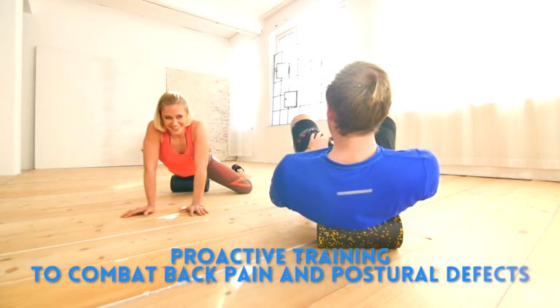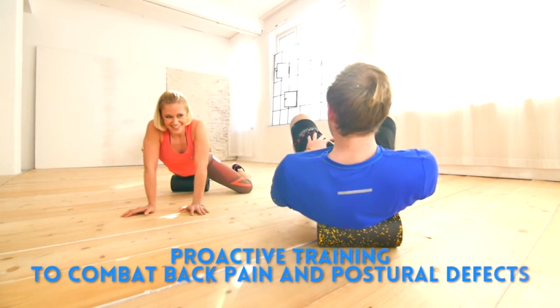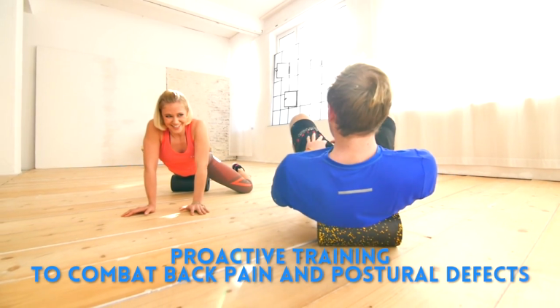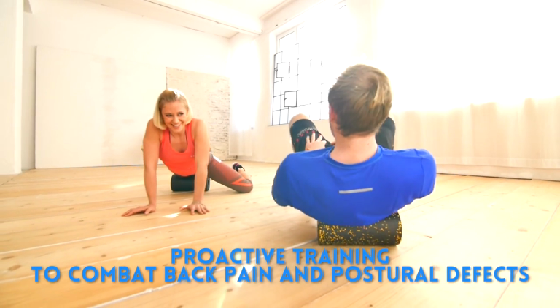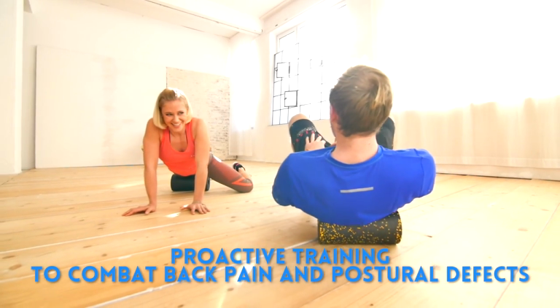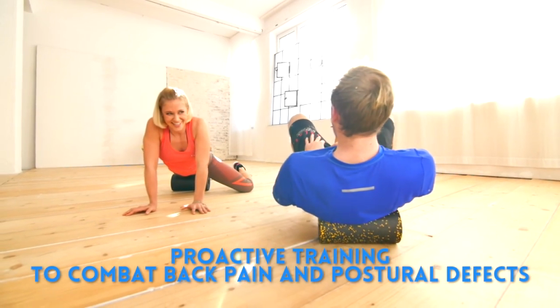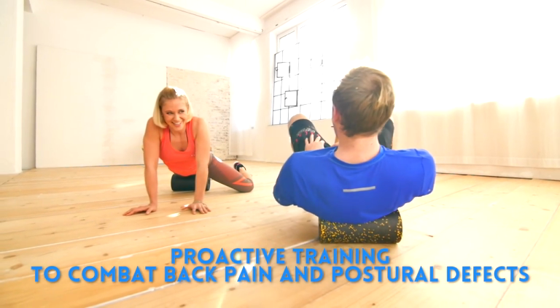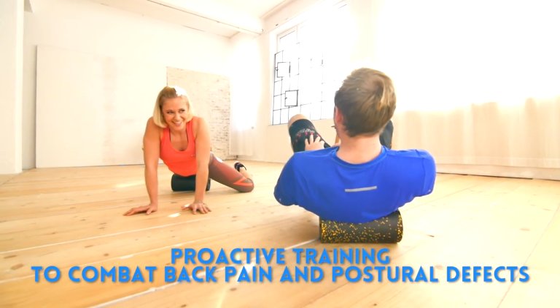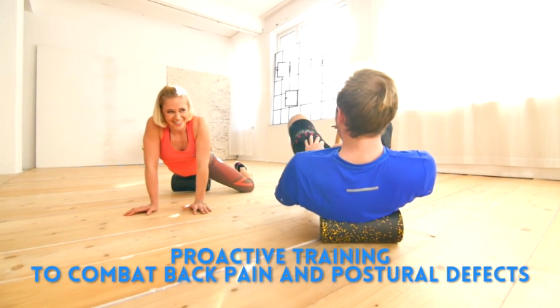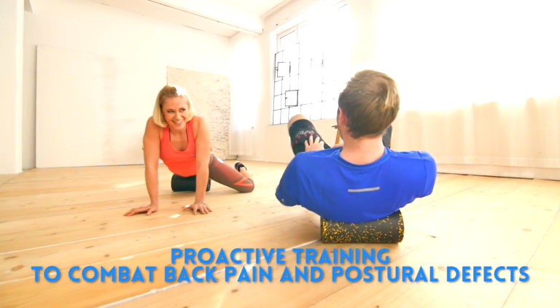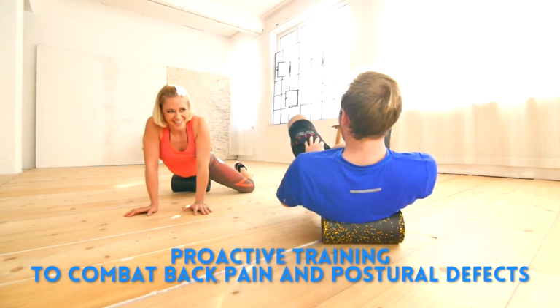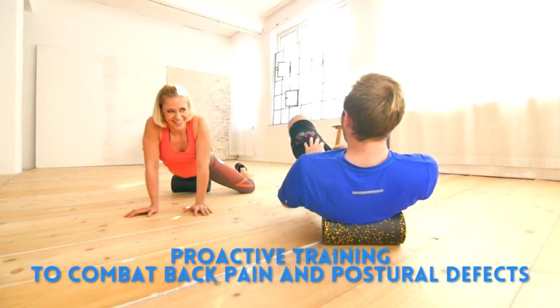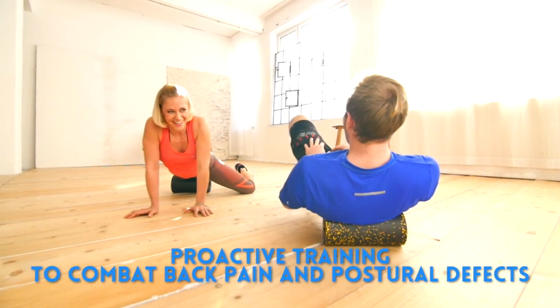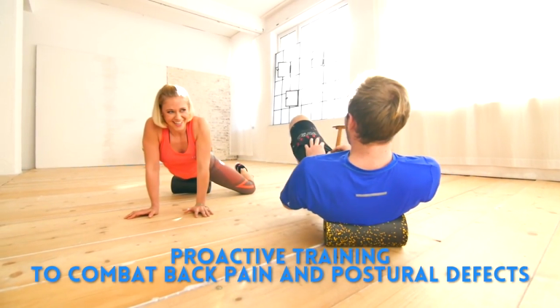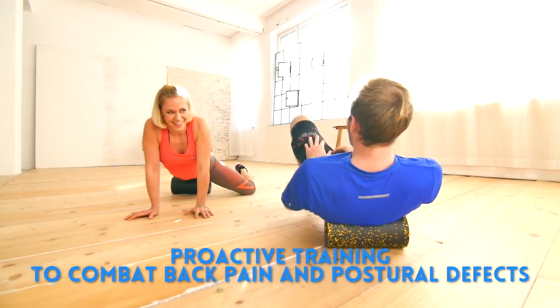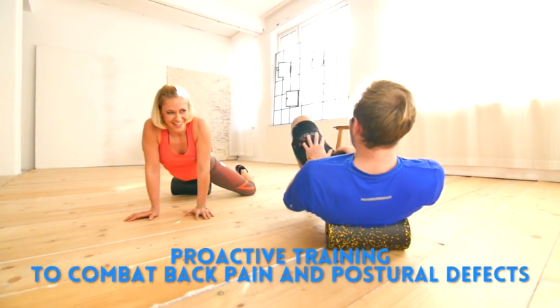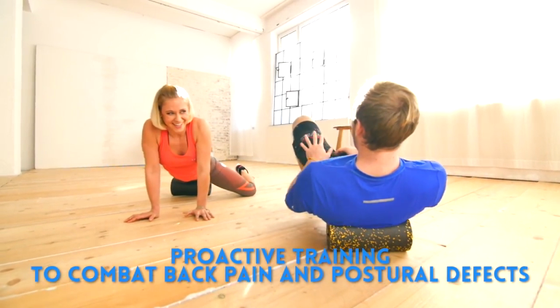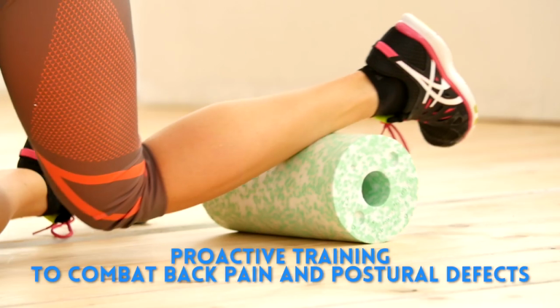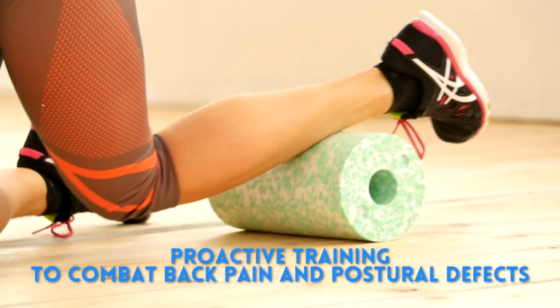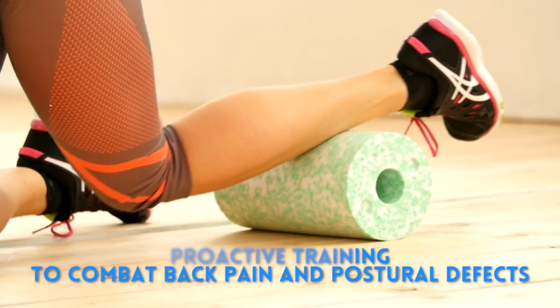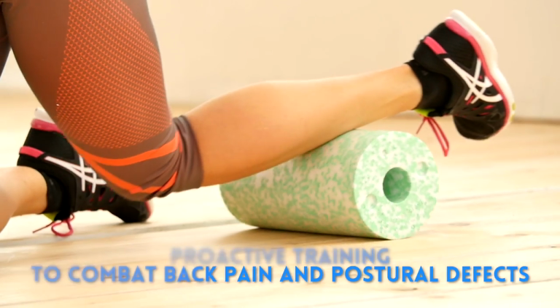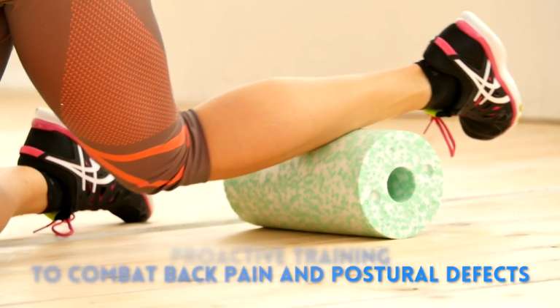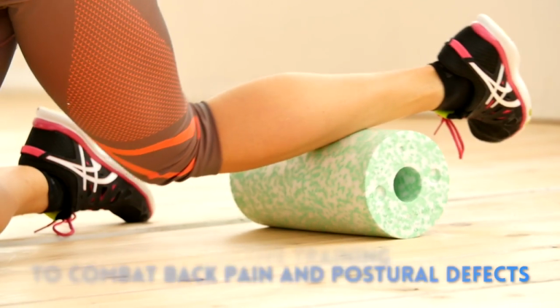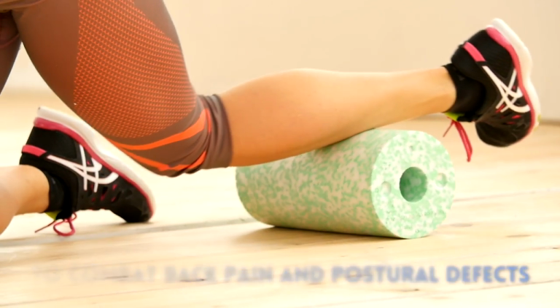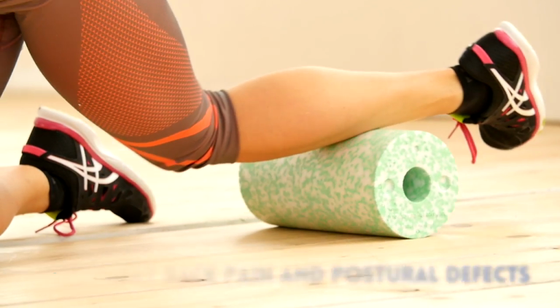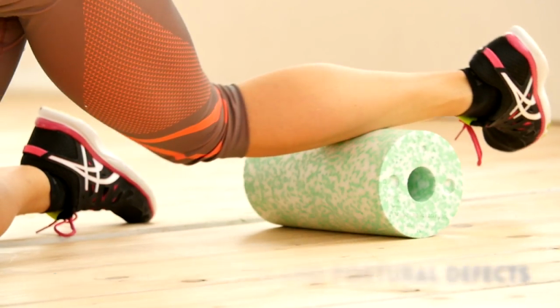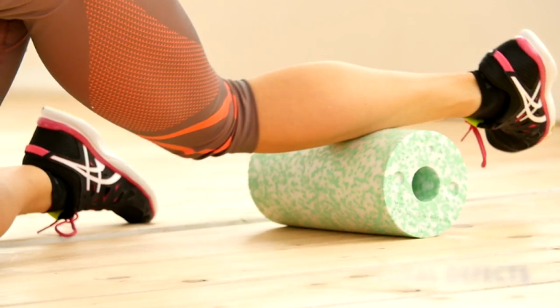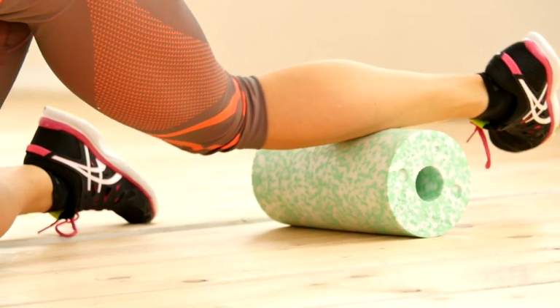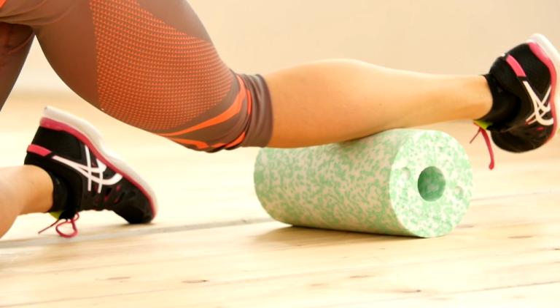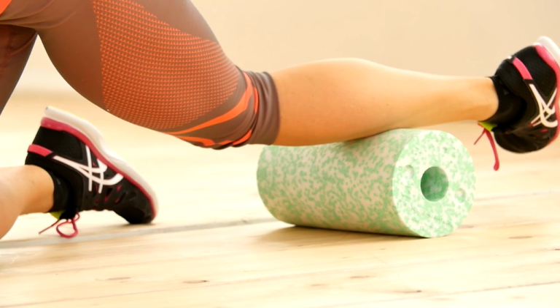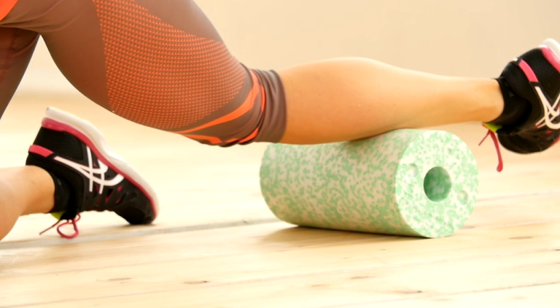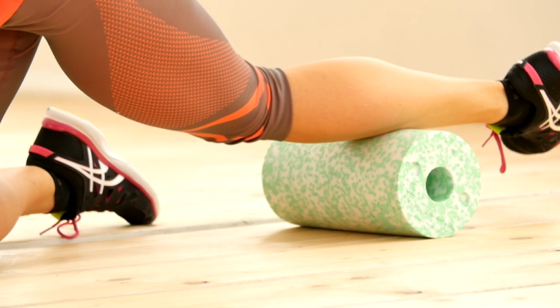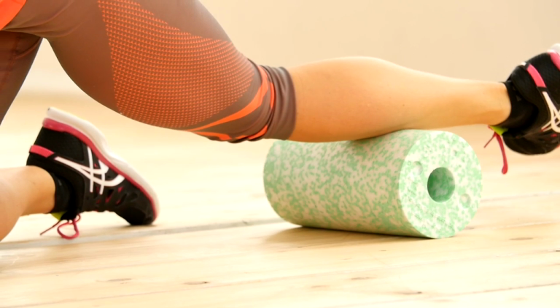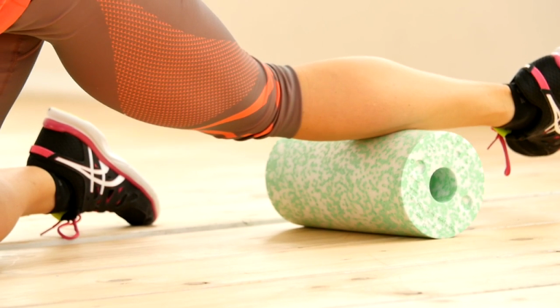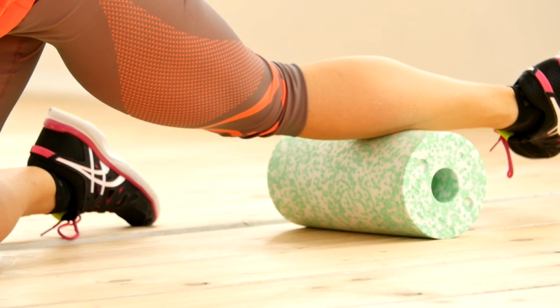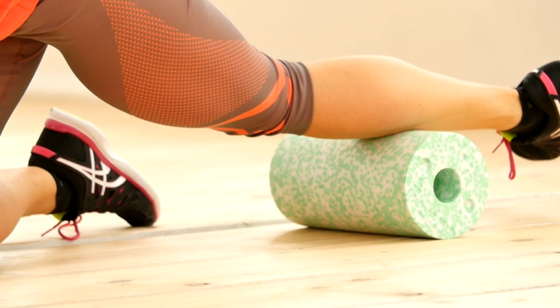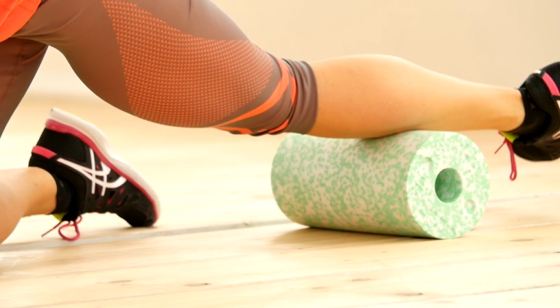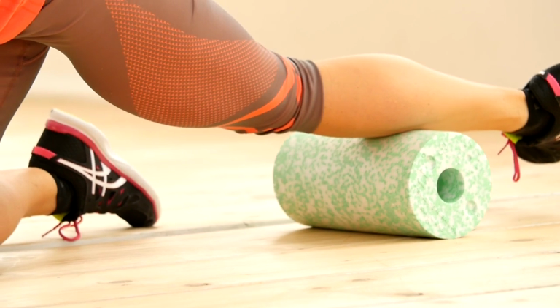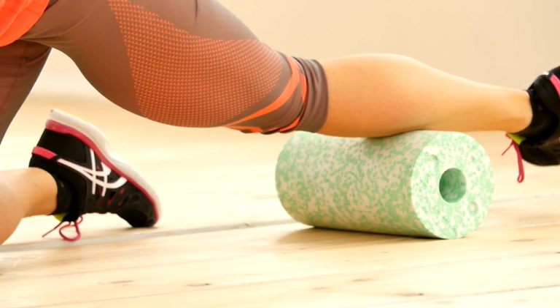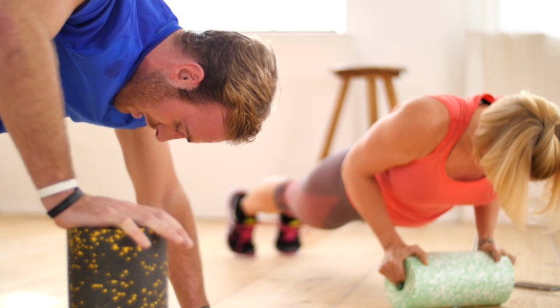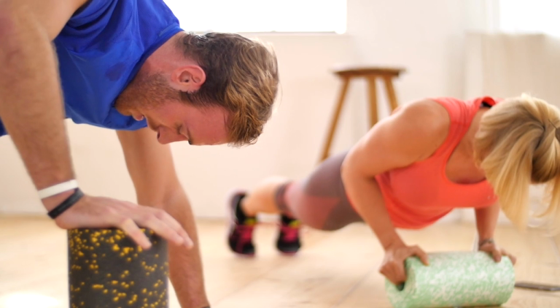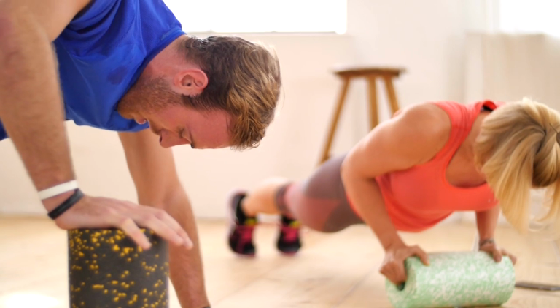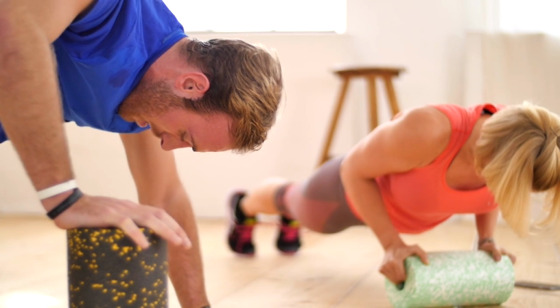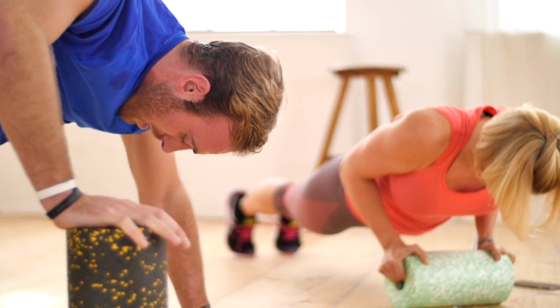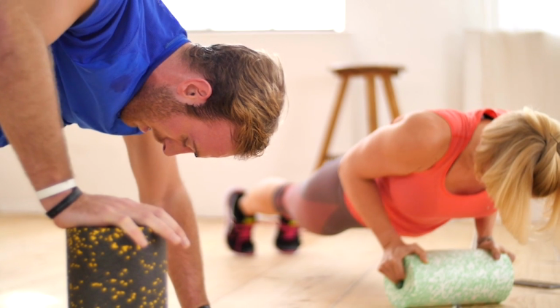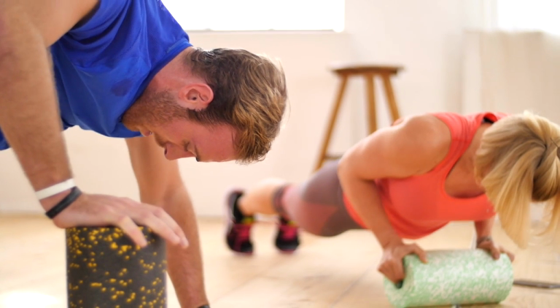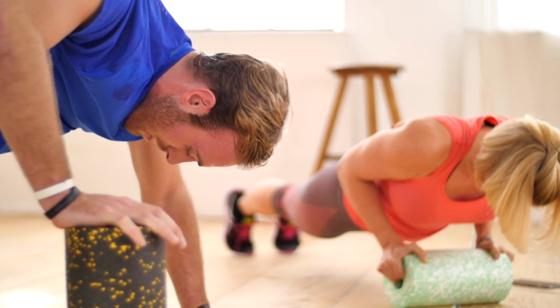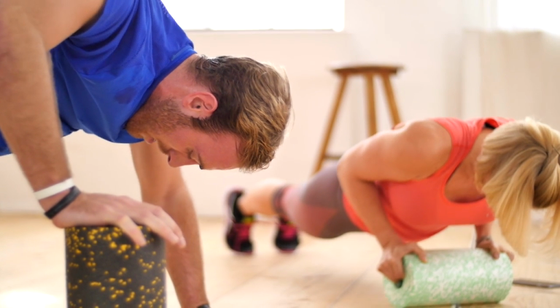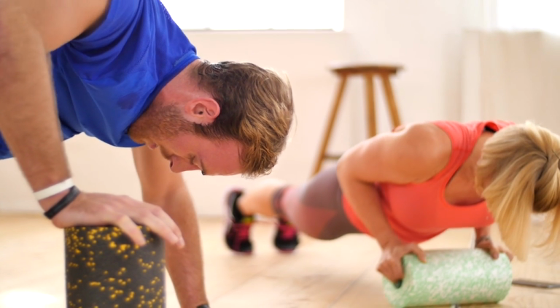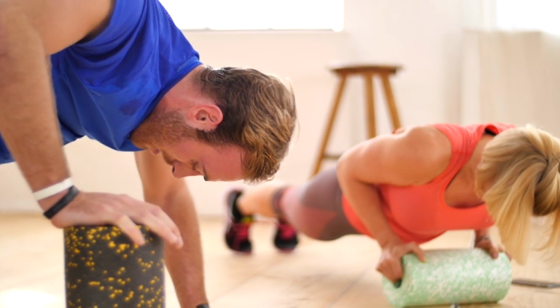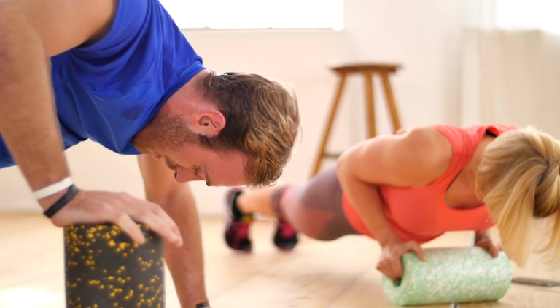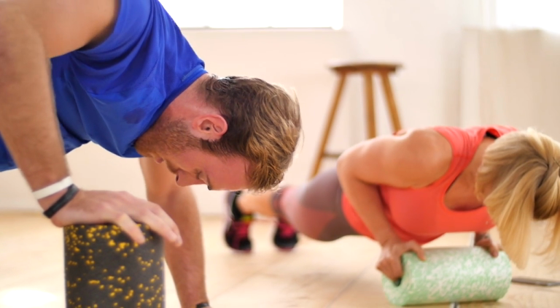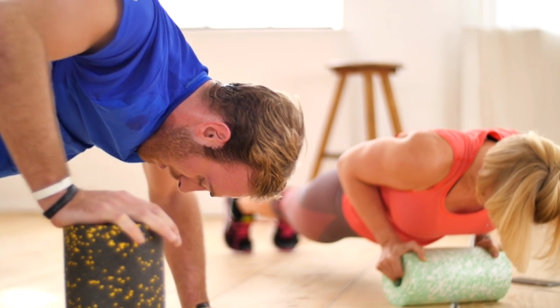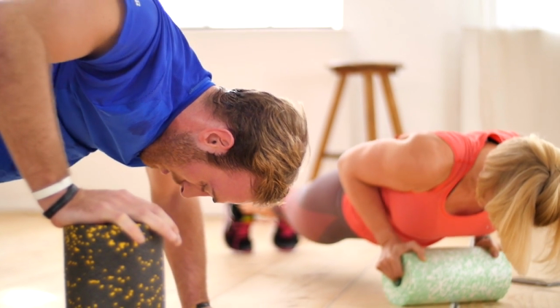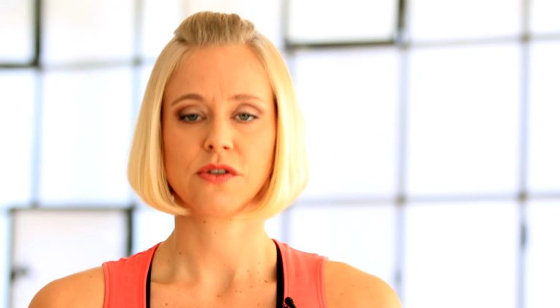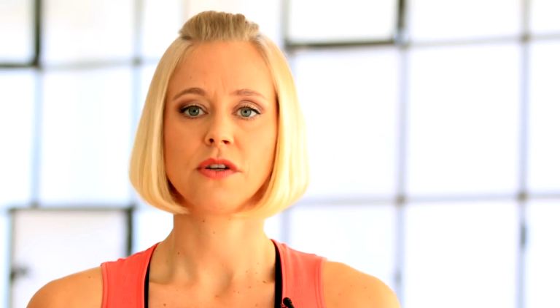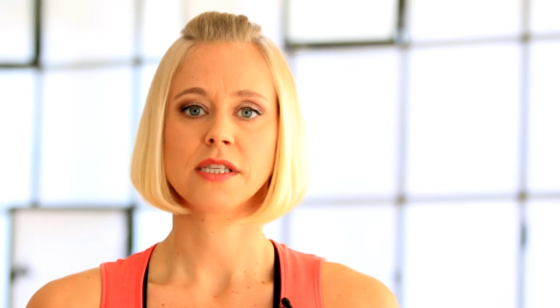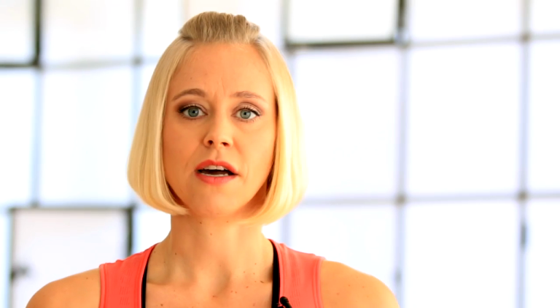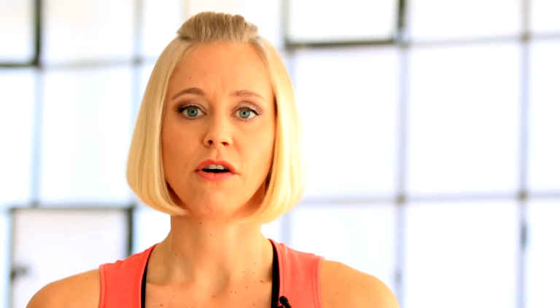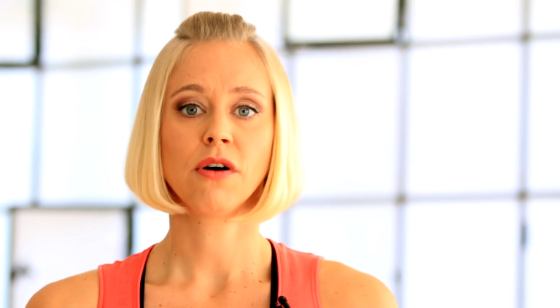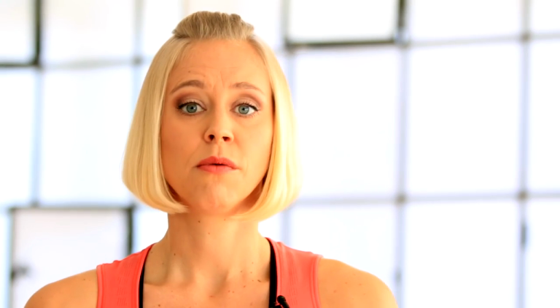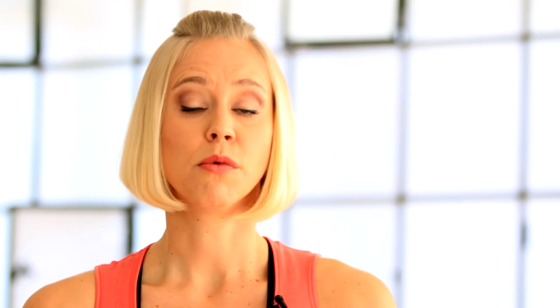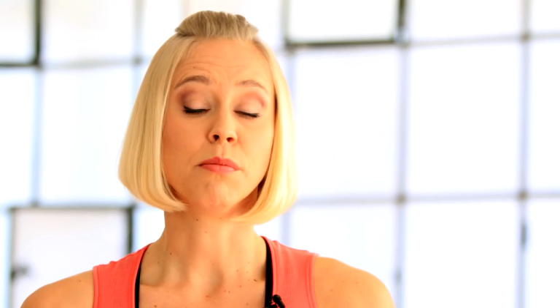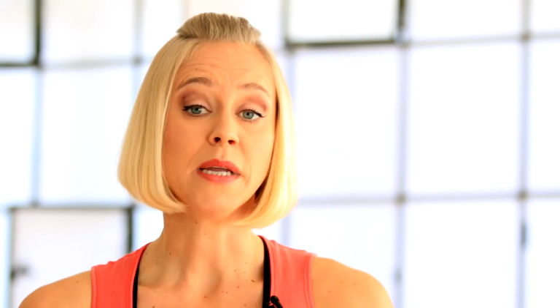Self-myofascial release enables you to increase your mobility and extend your range of motion.